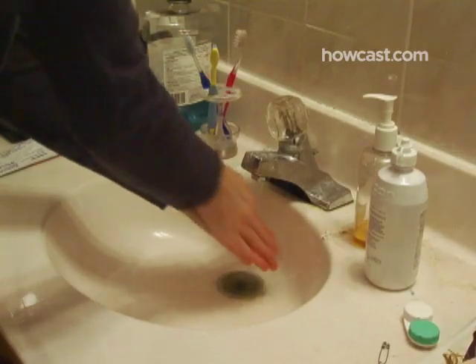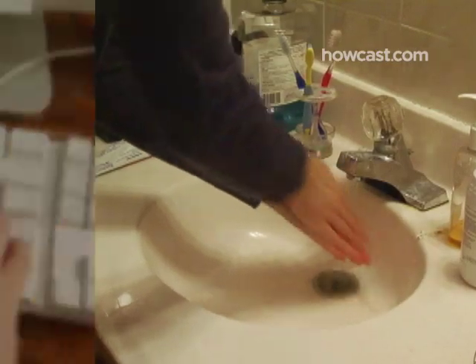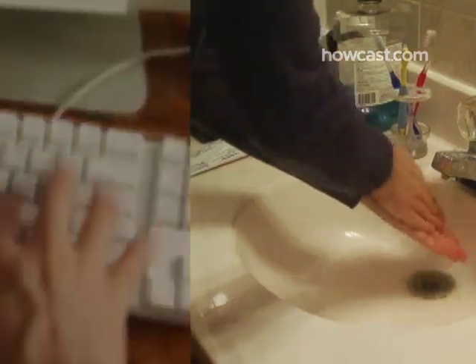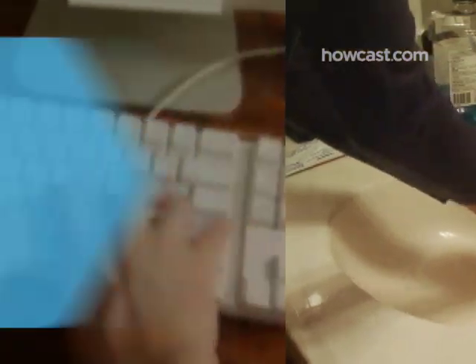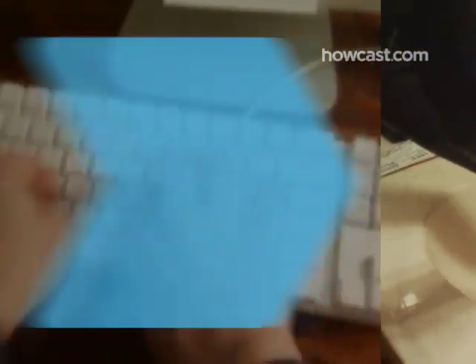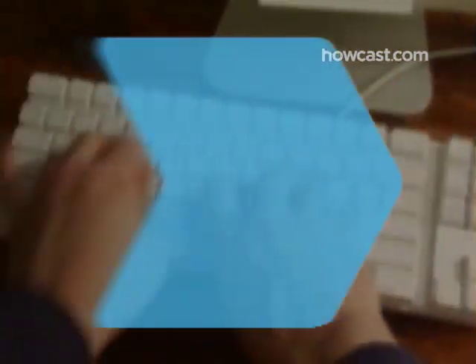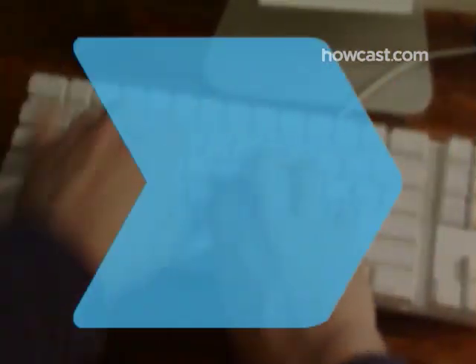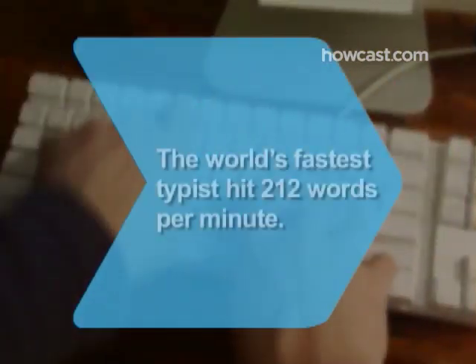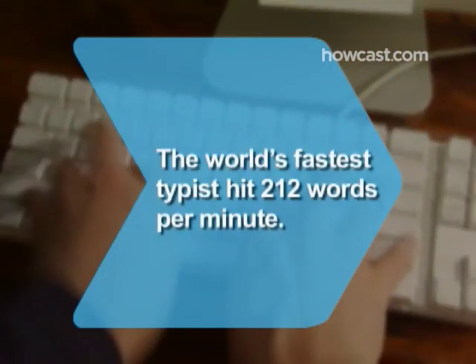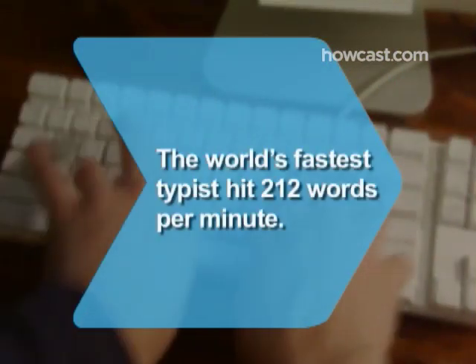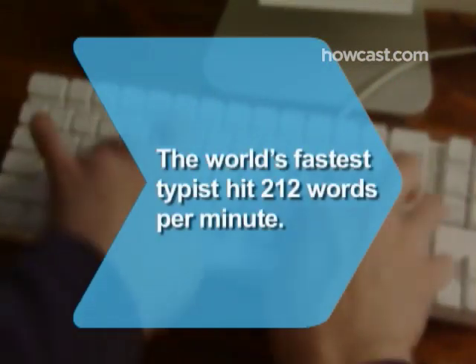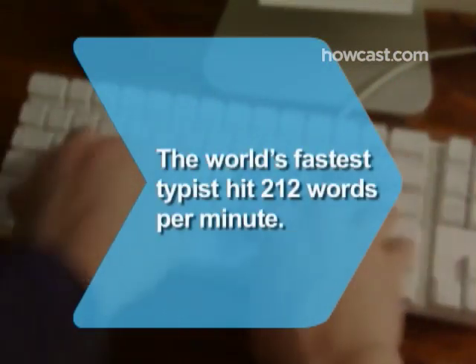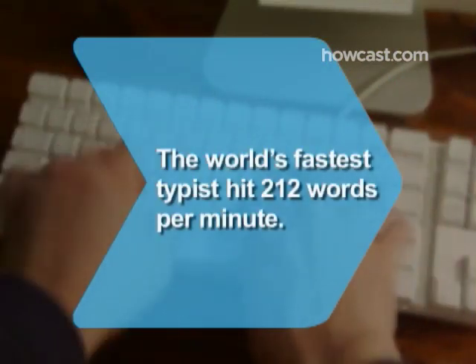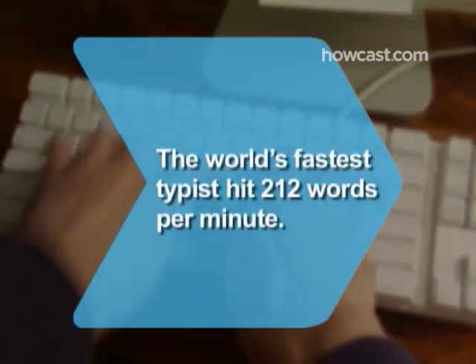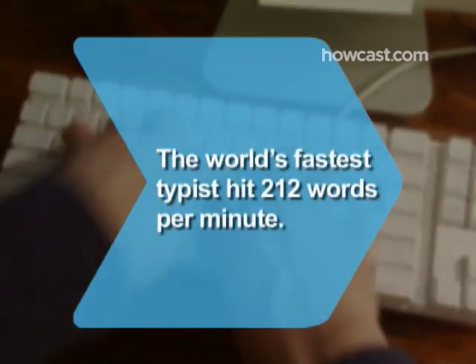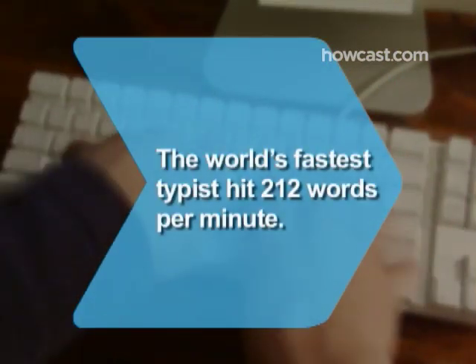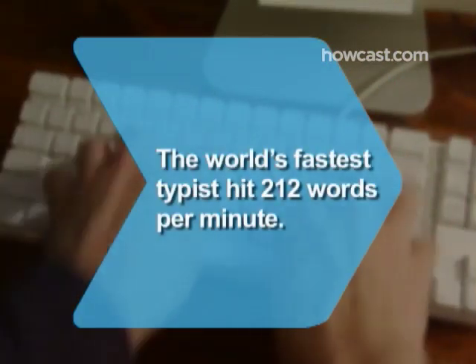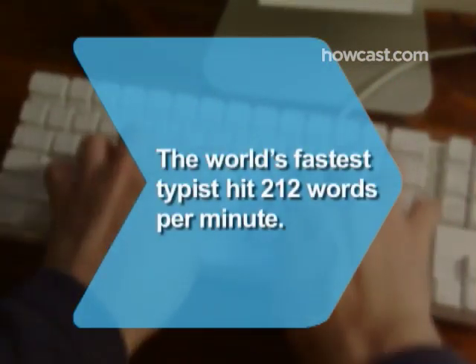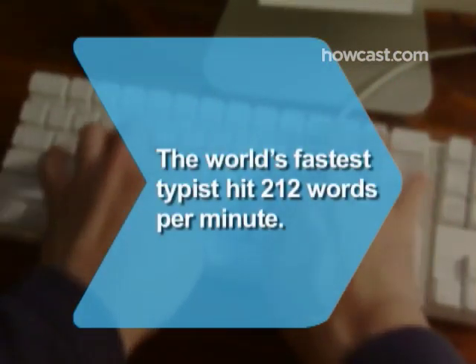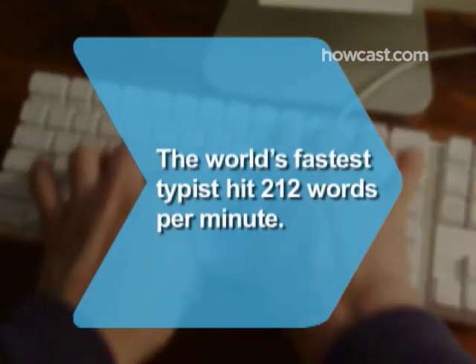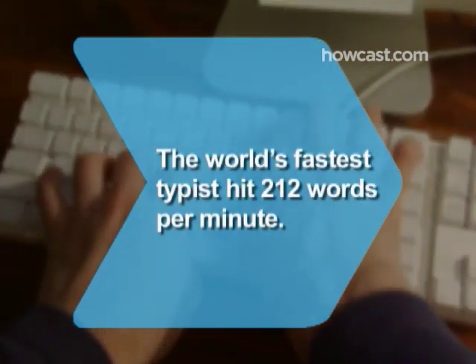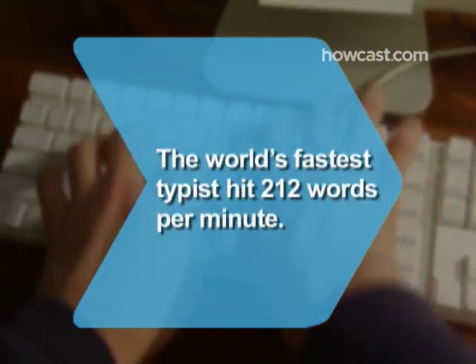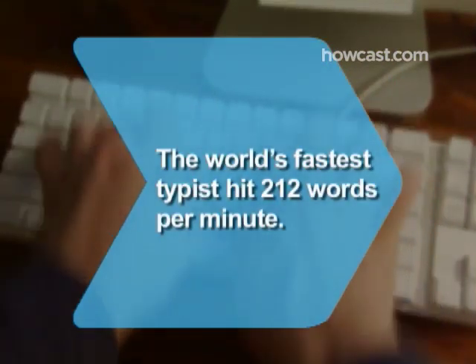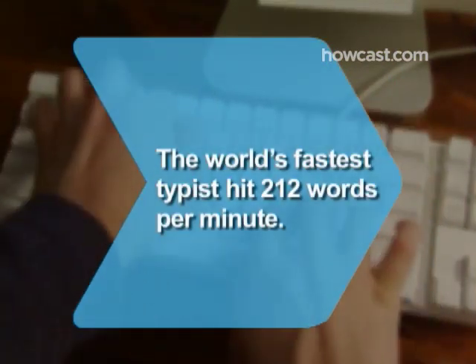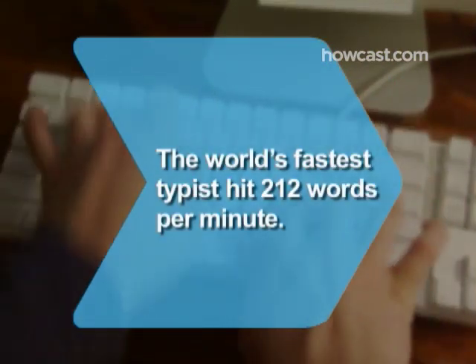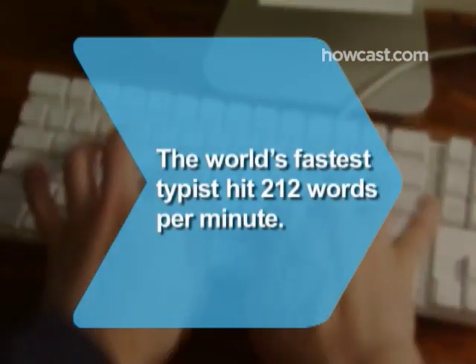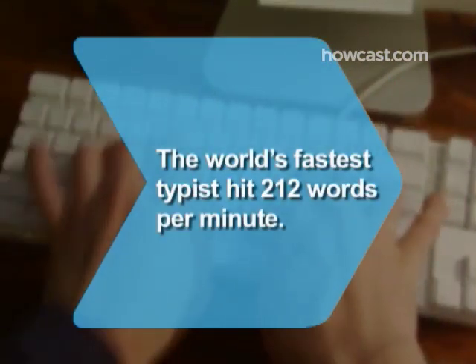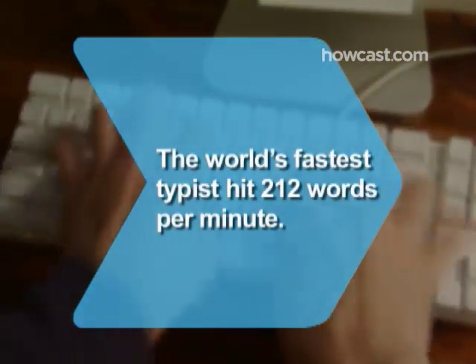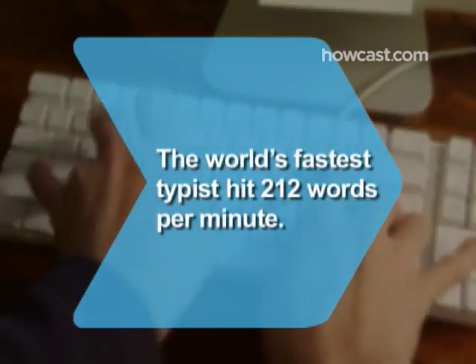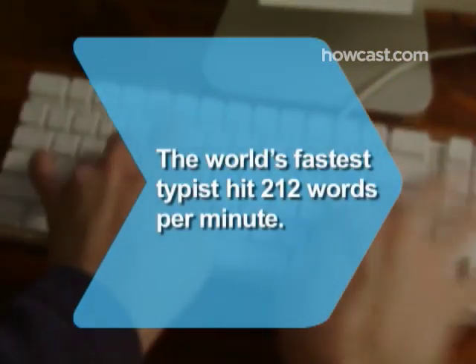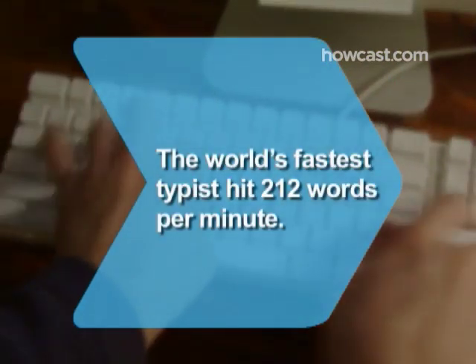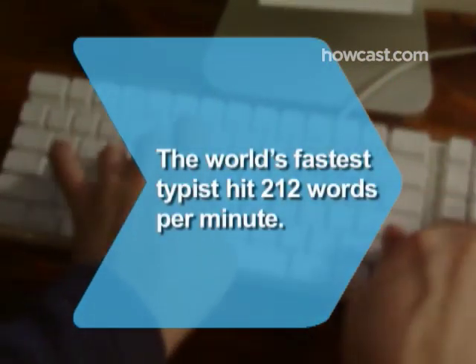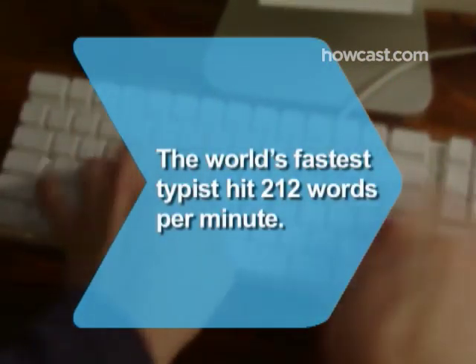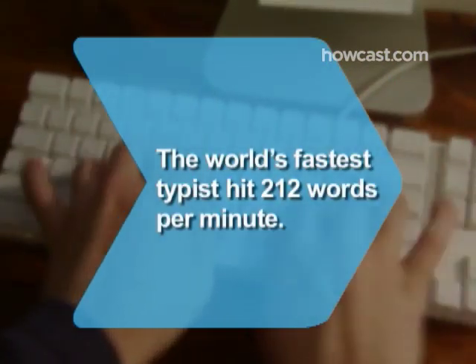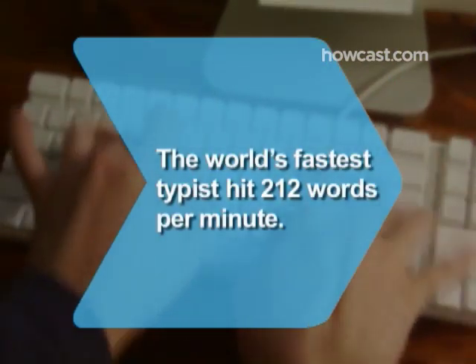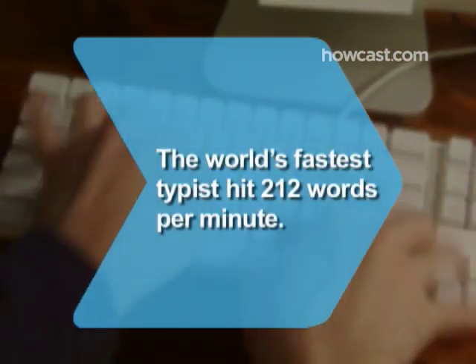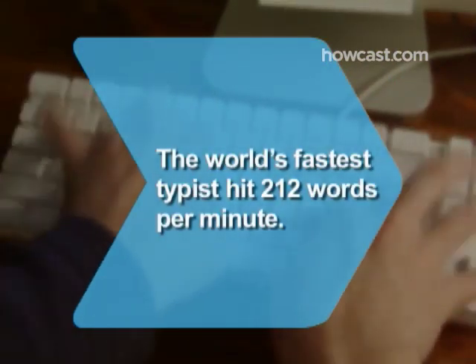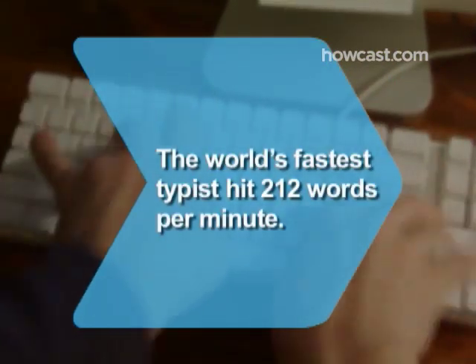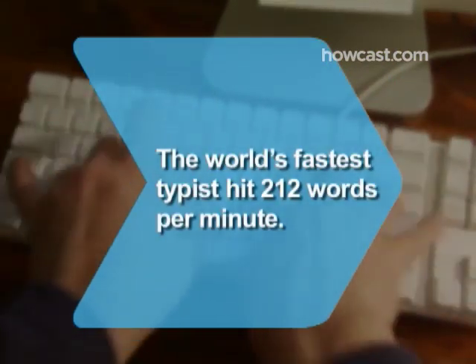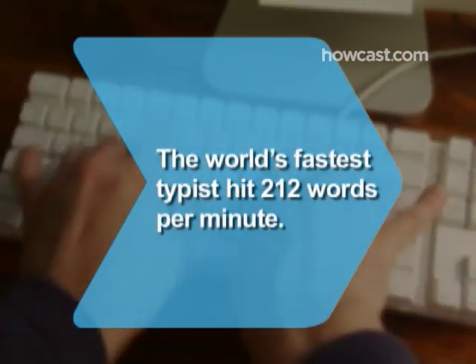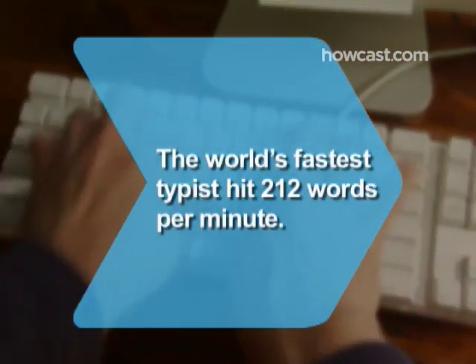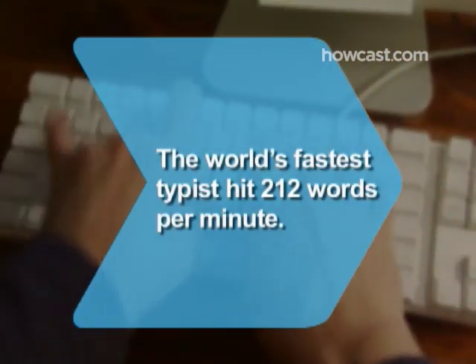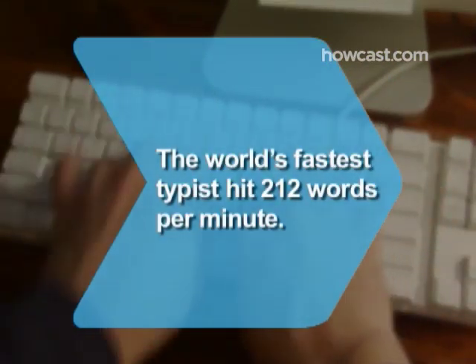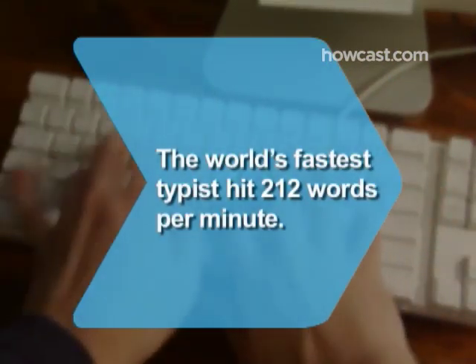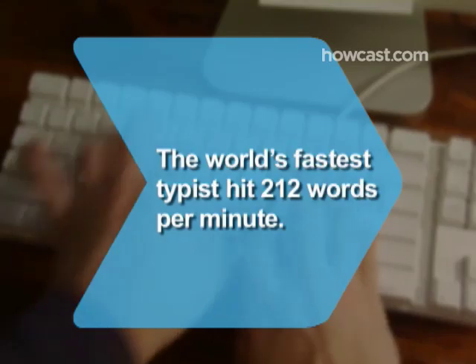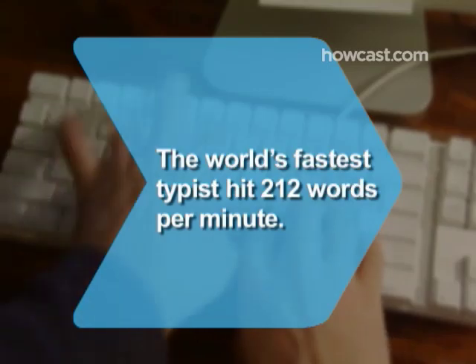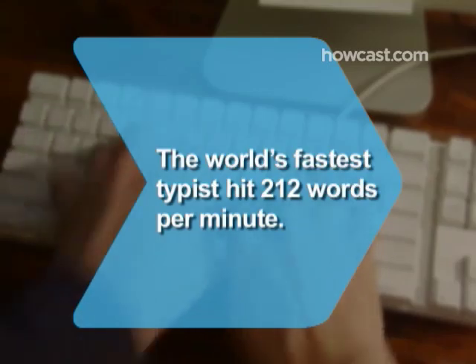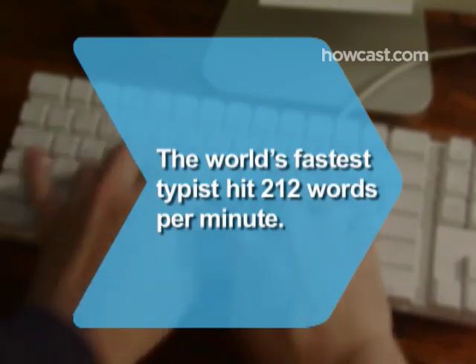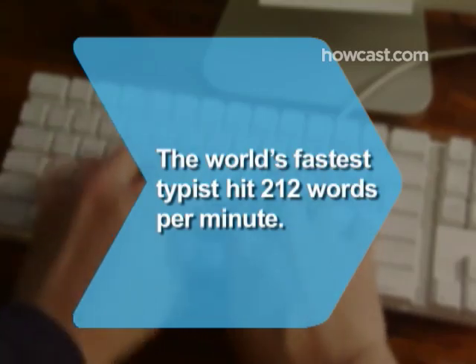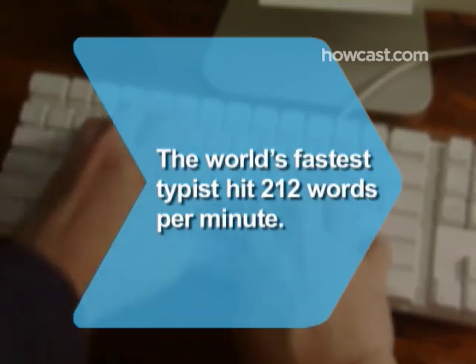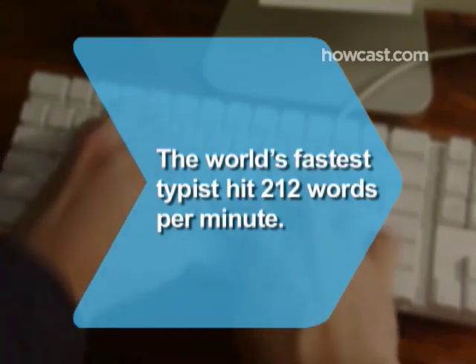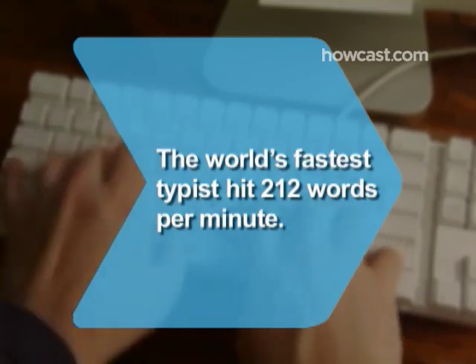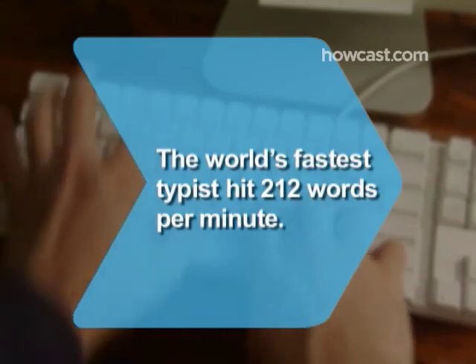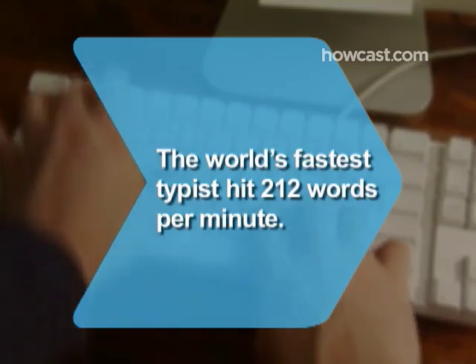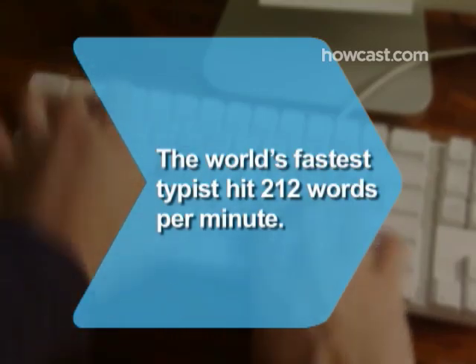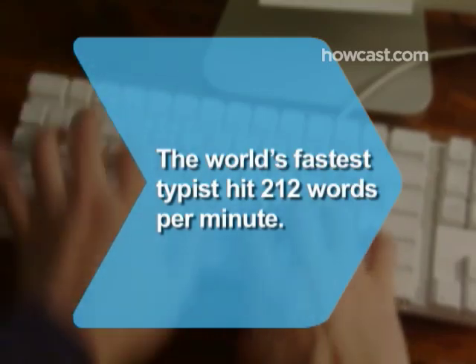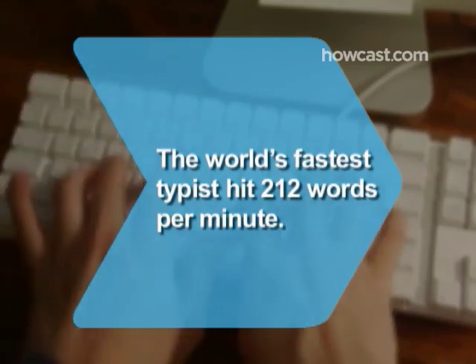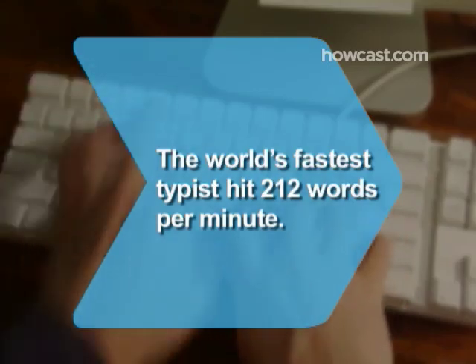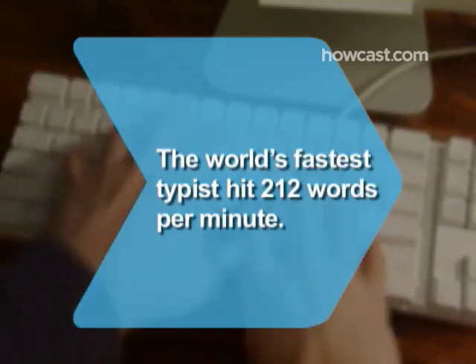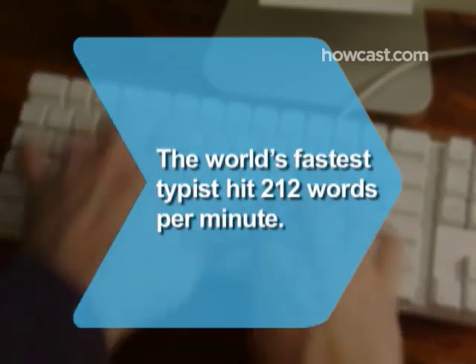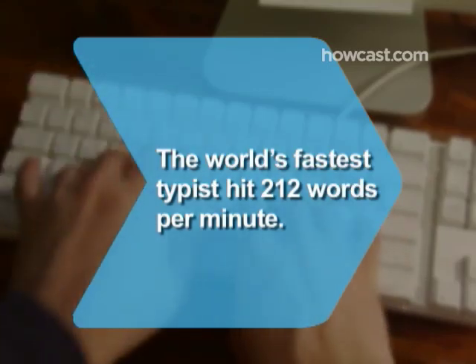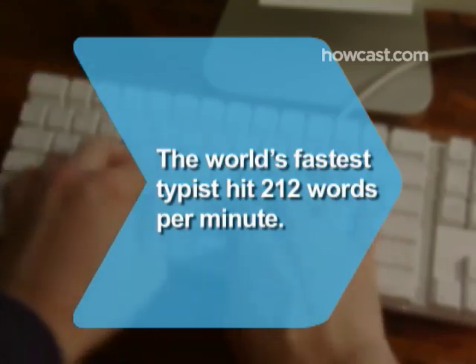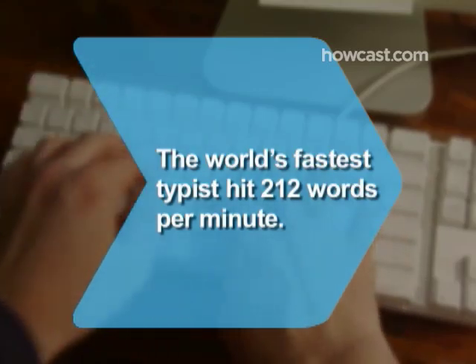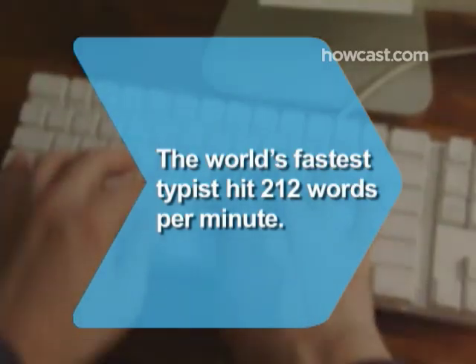Did you know the world's fastest typist, Barbara Blackburn, reached a top speed of 212 words per minute.